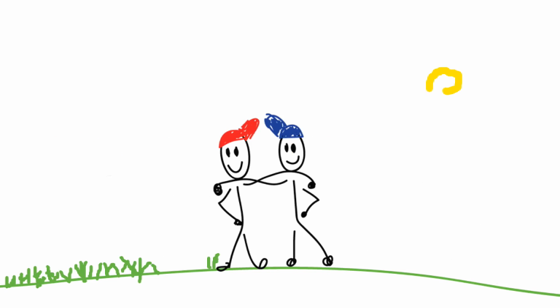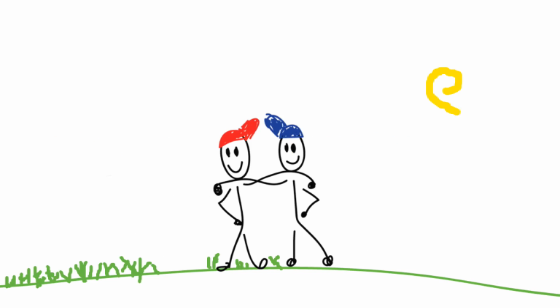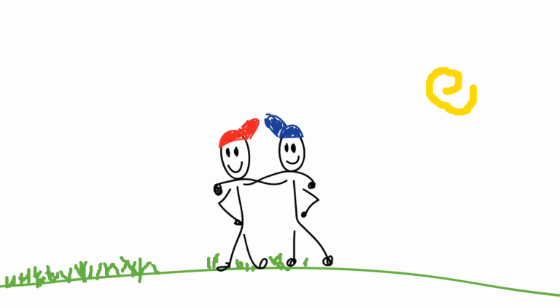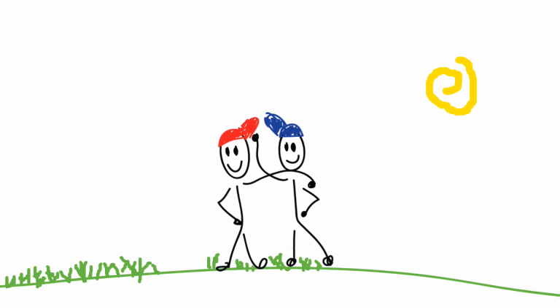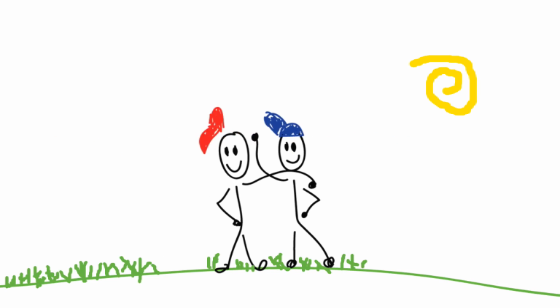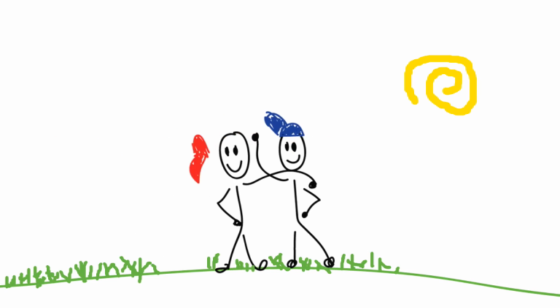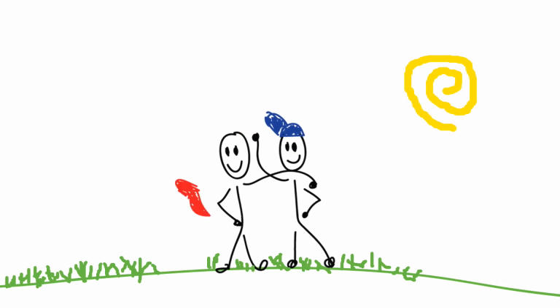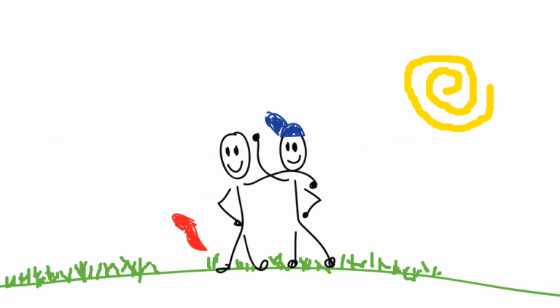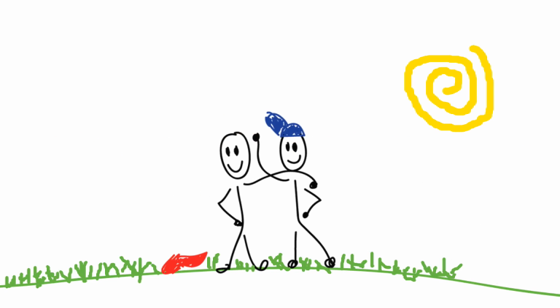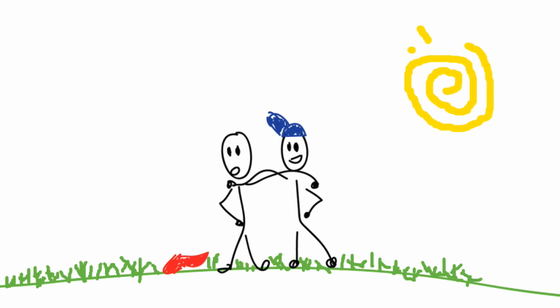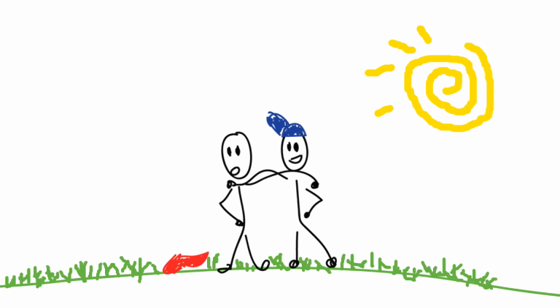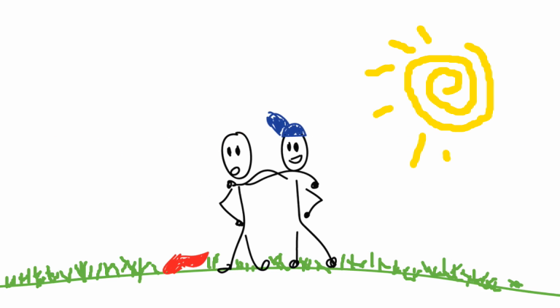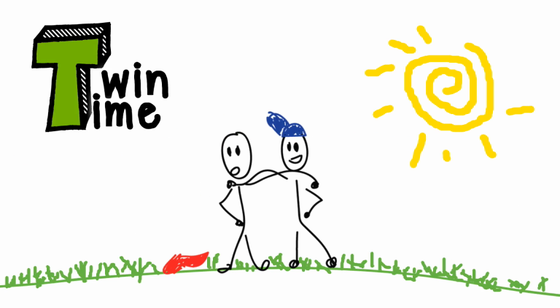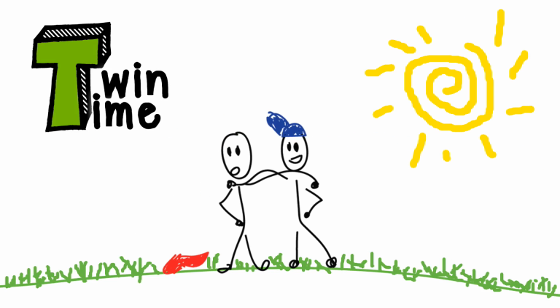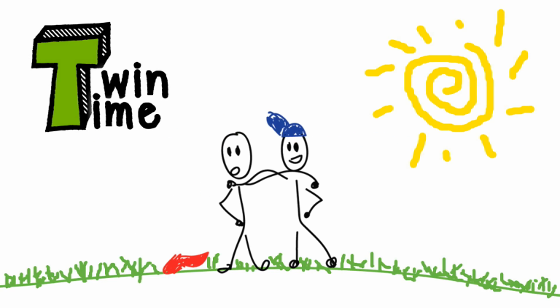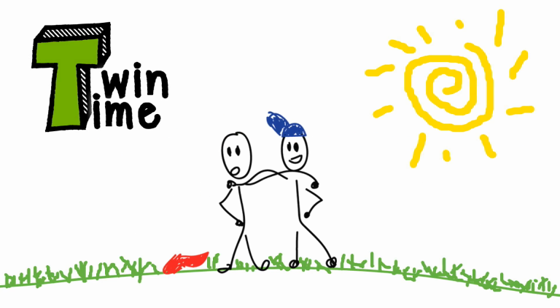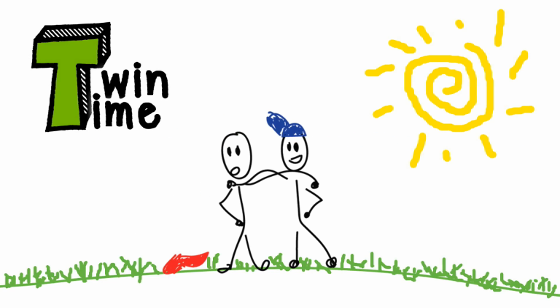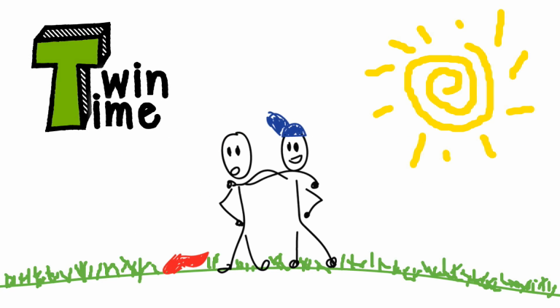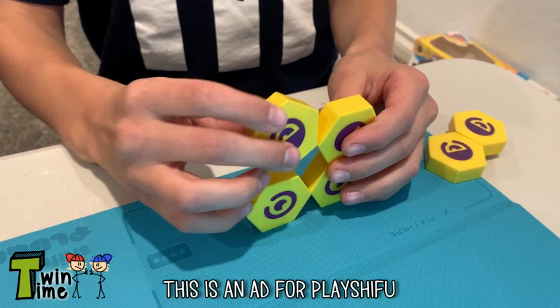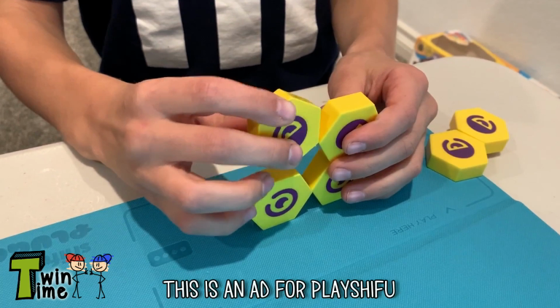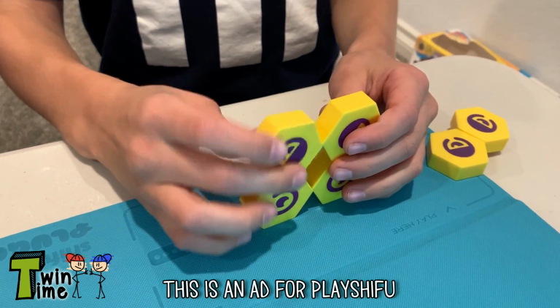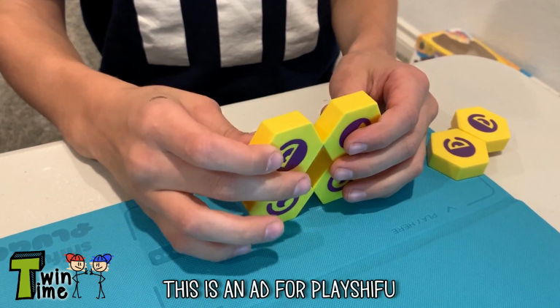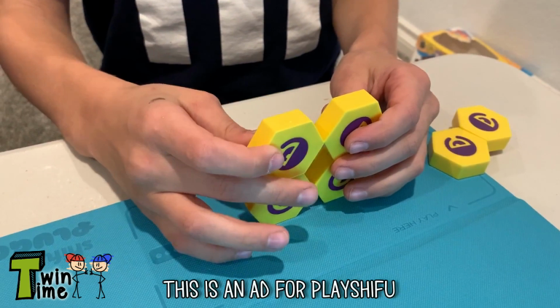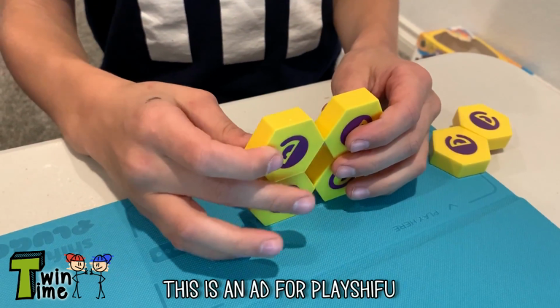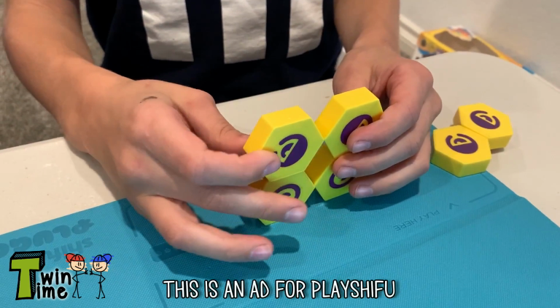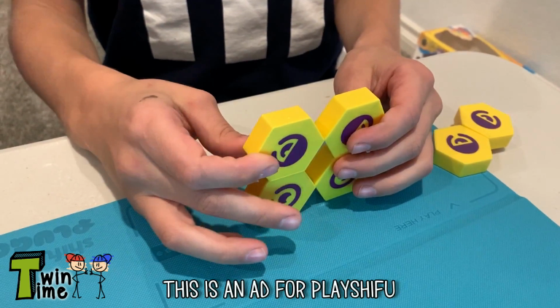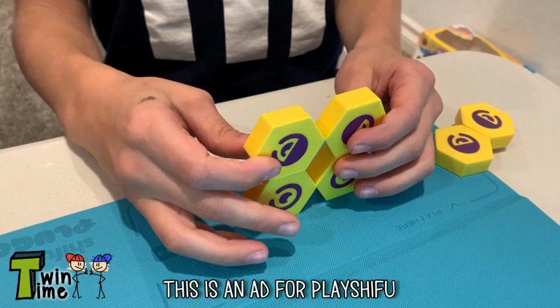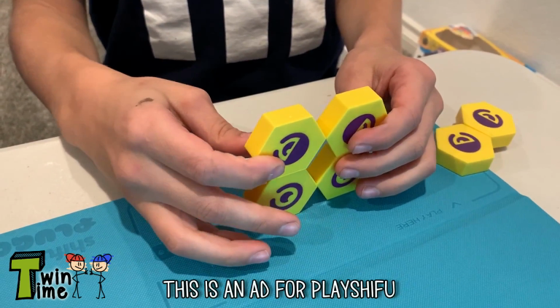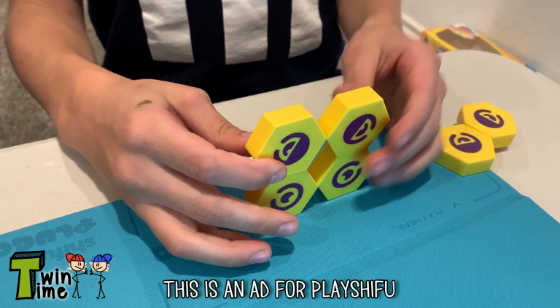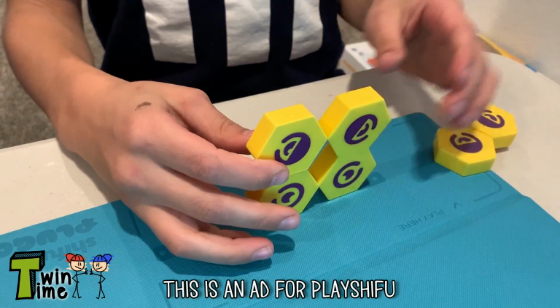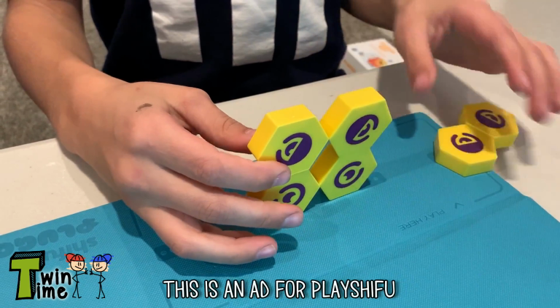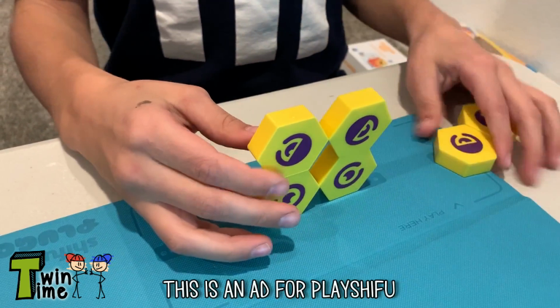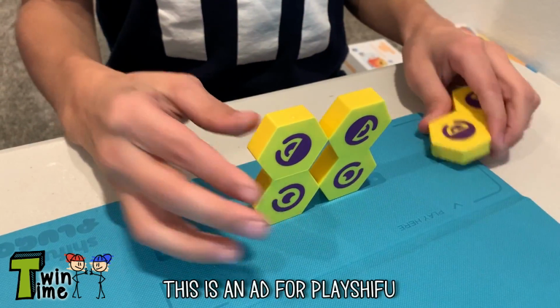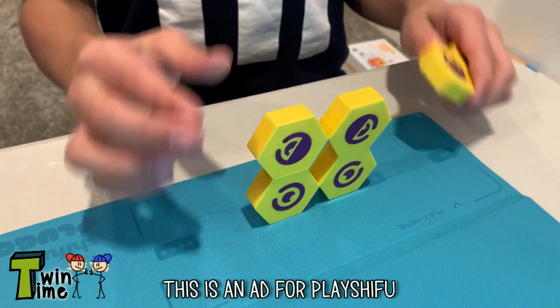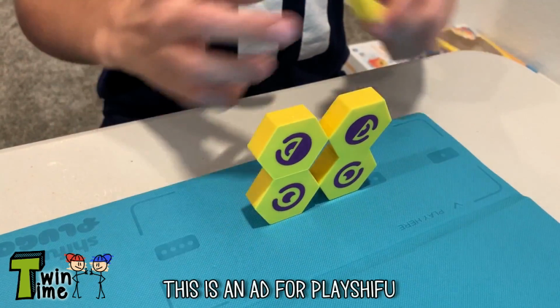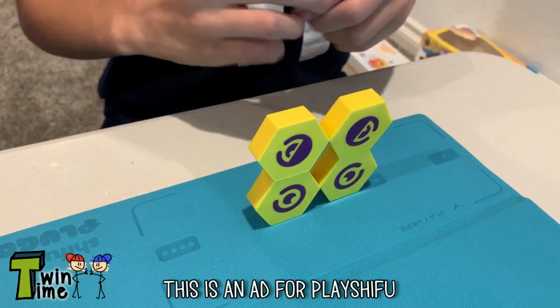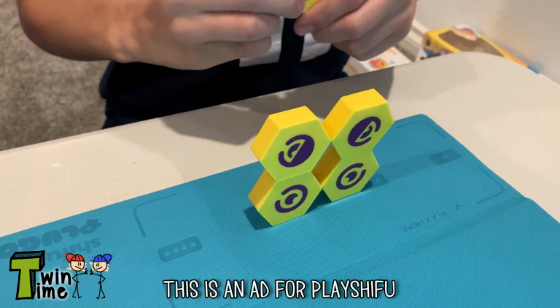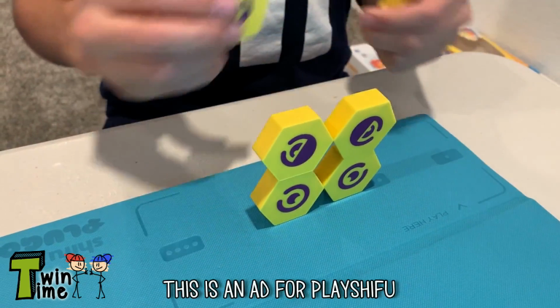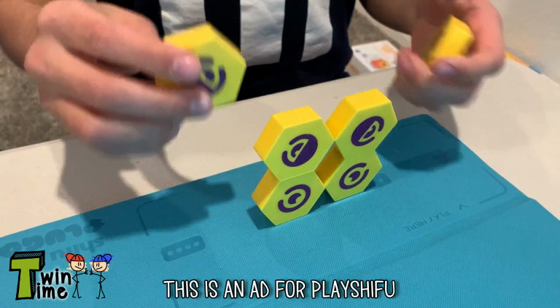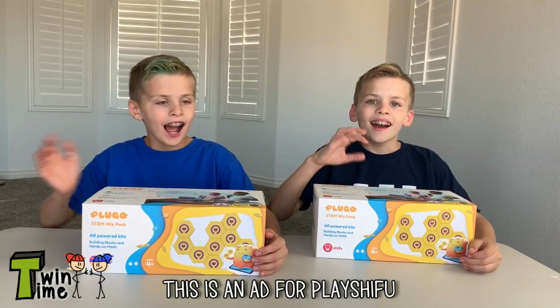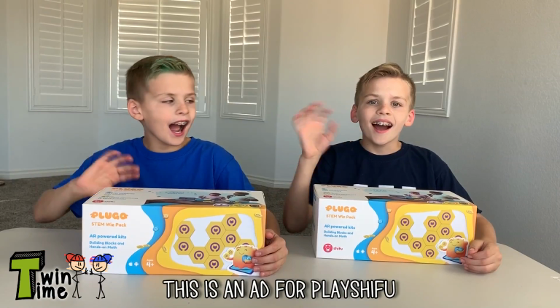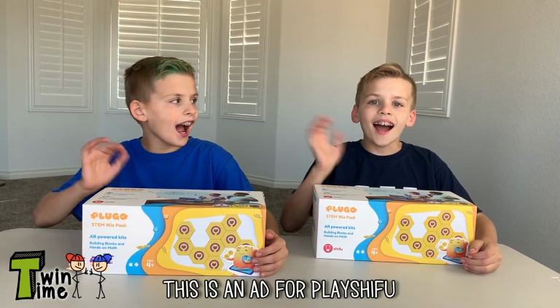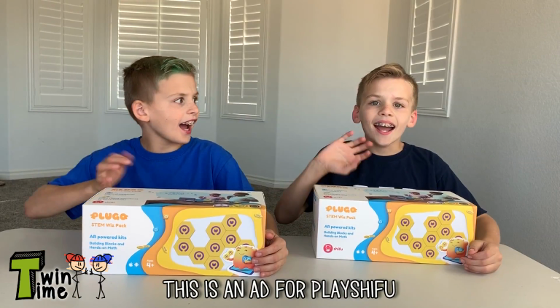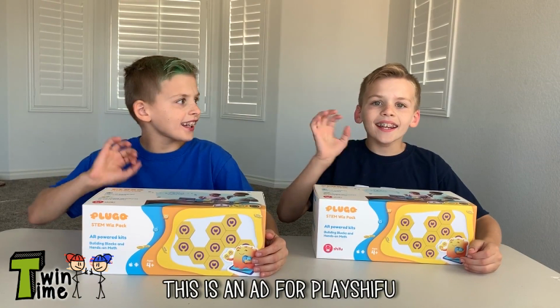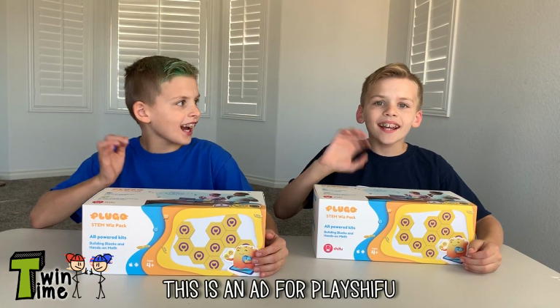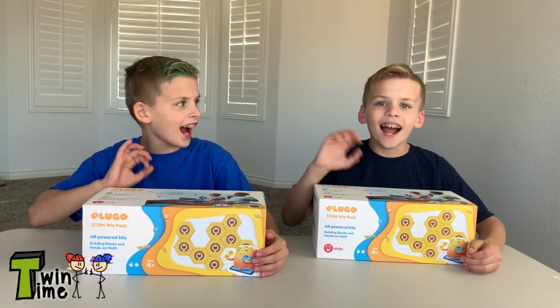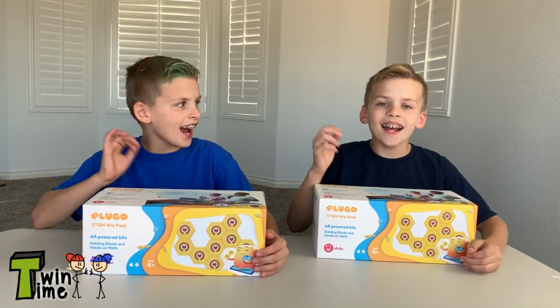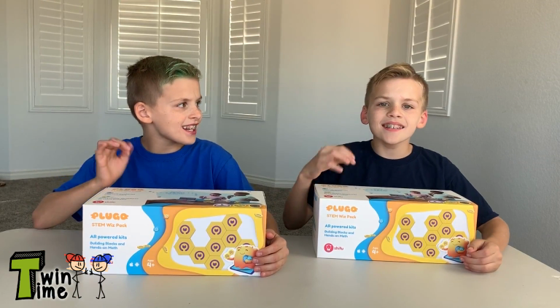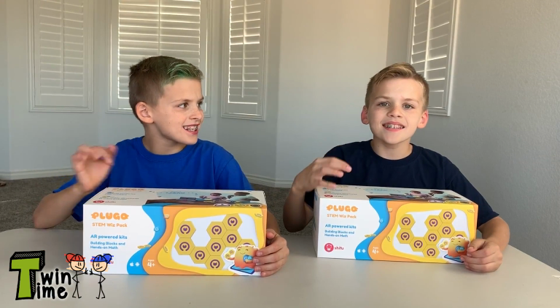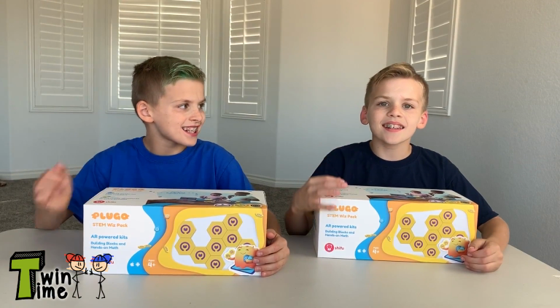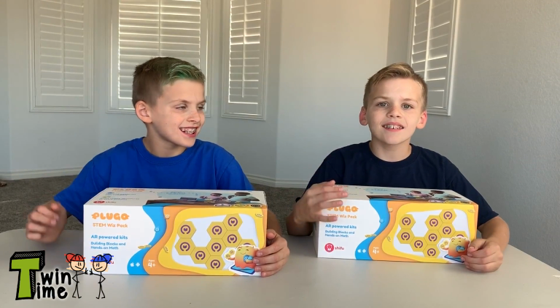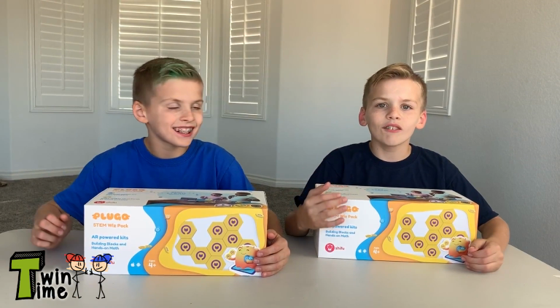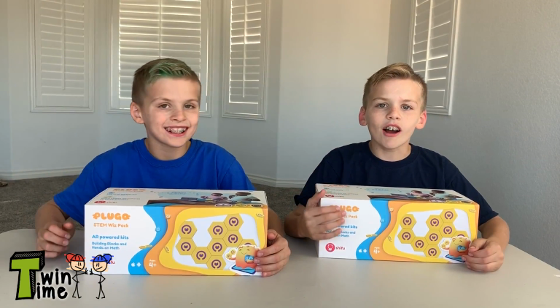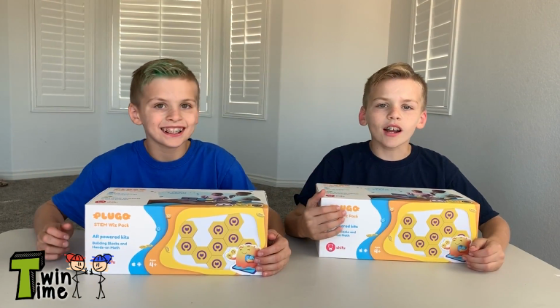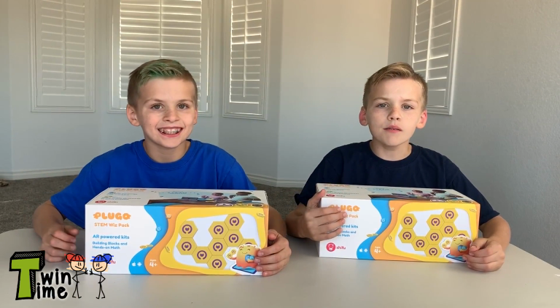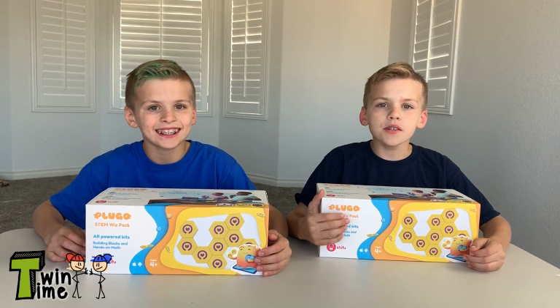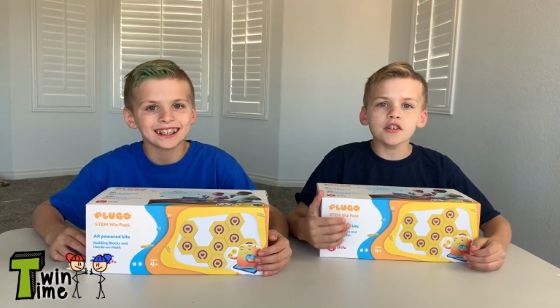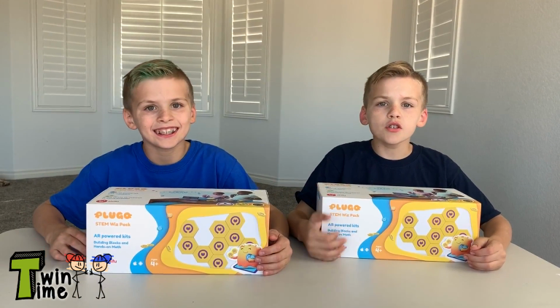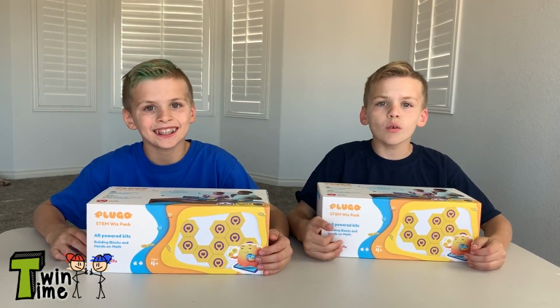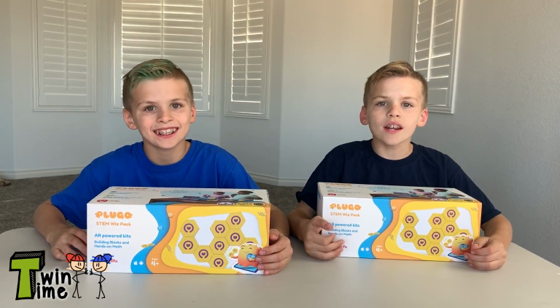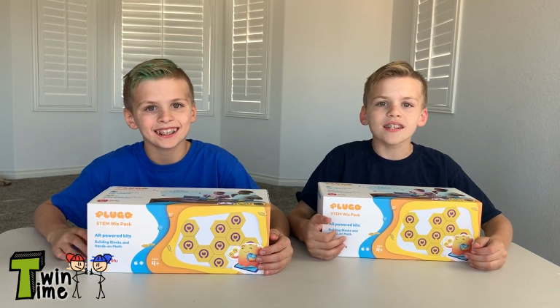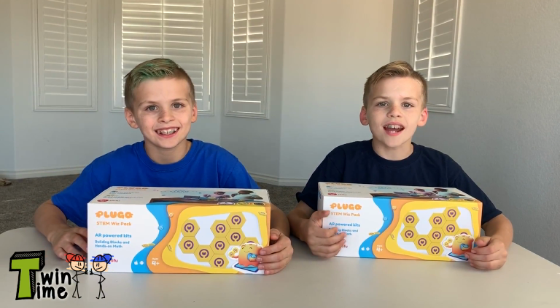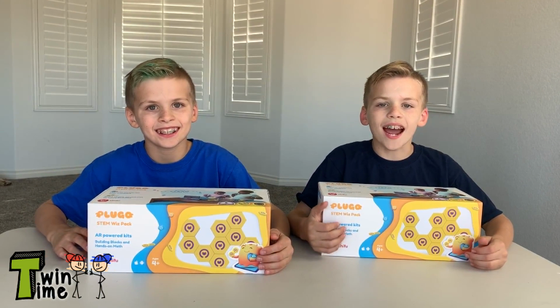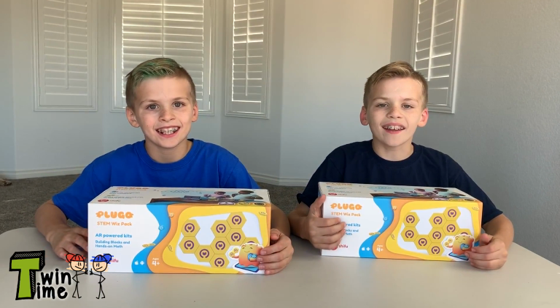It's Twin Time! This is an ad for Play Shifu. Hi guys! Welcome to Twin Time.